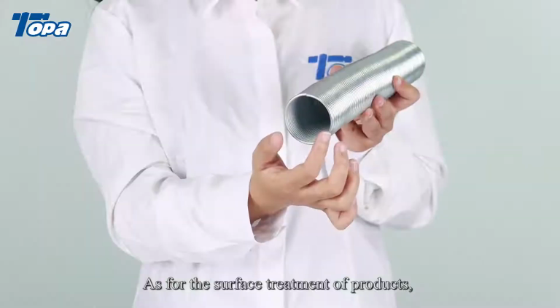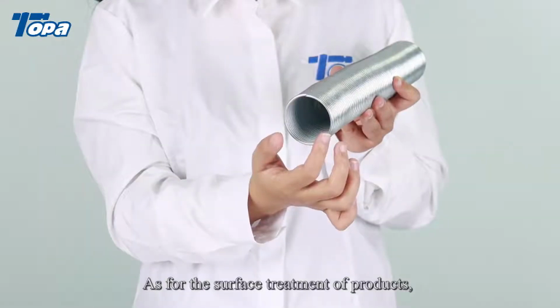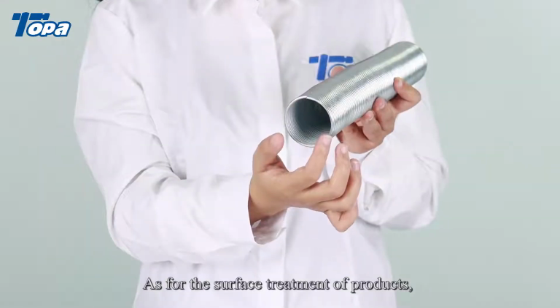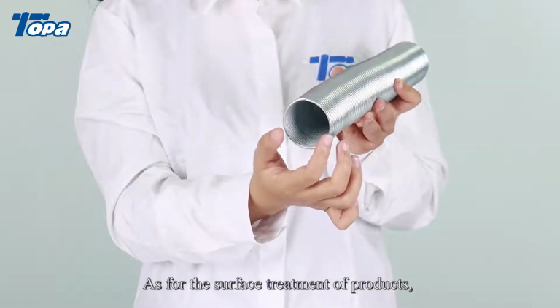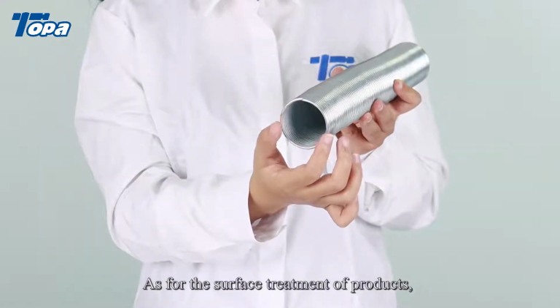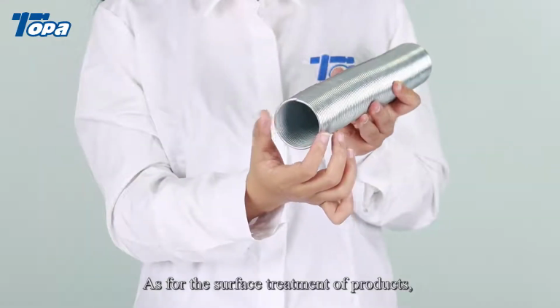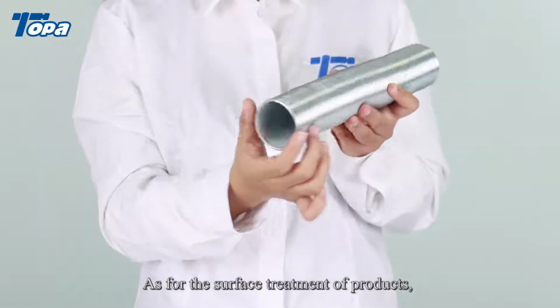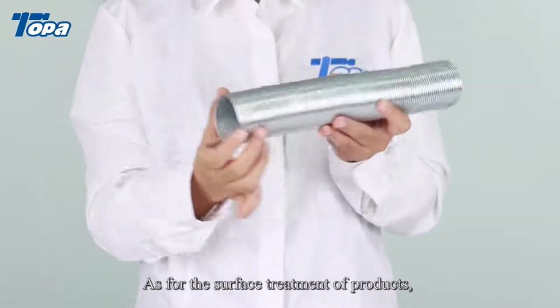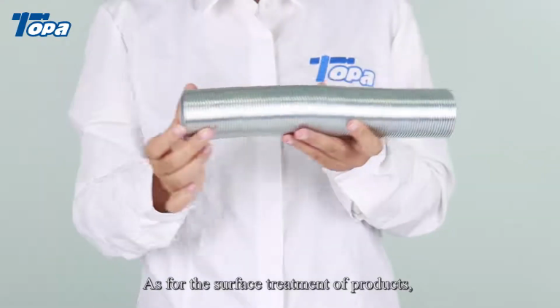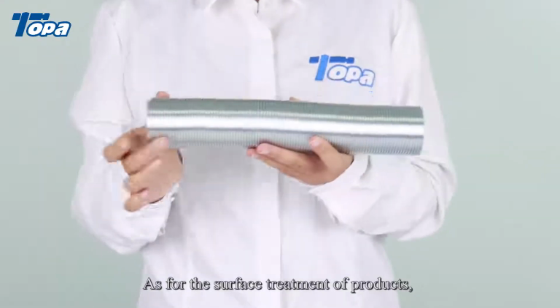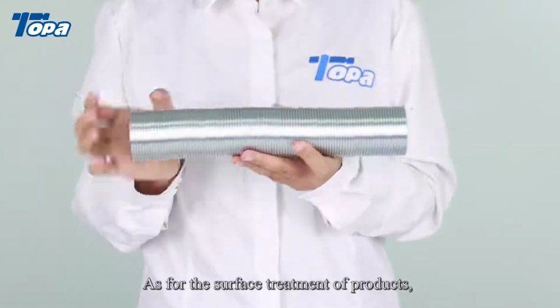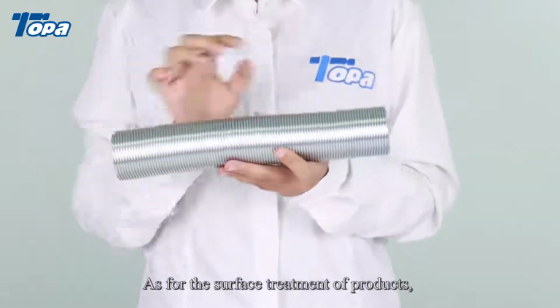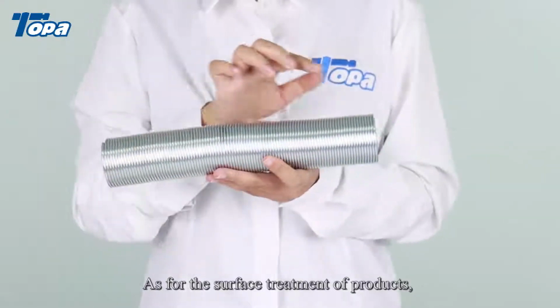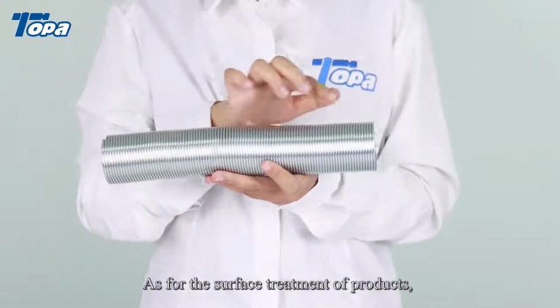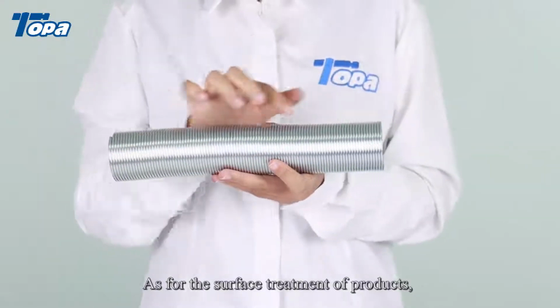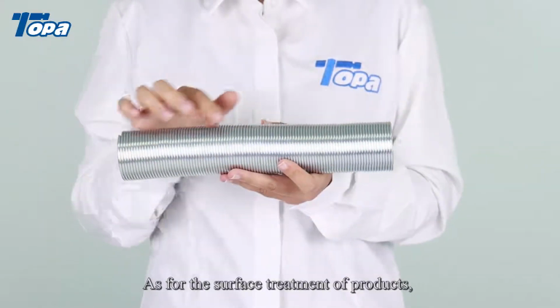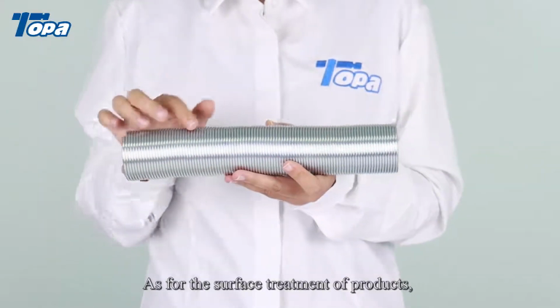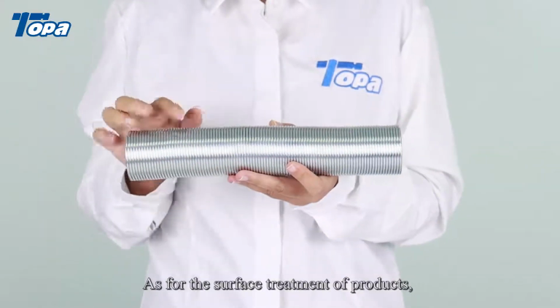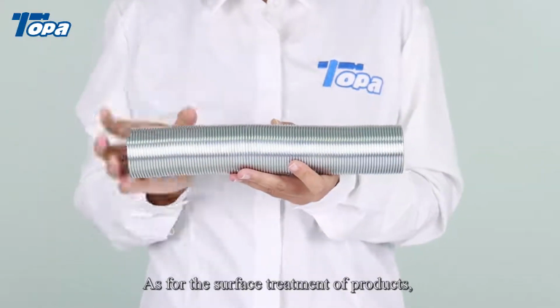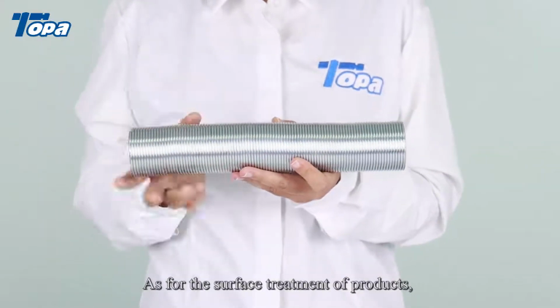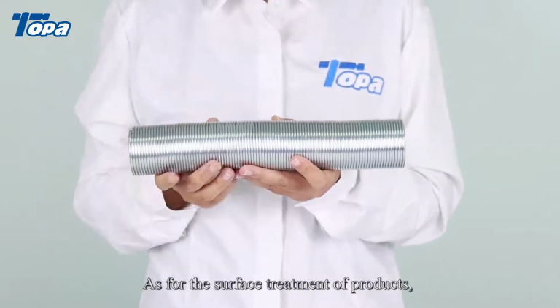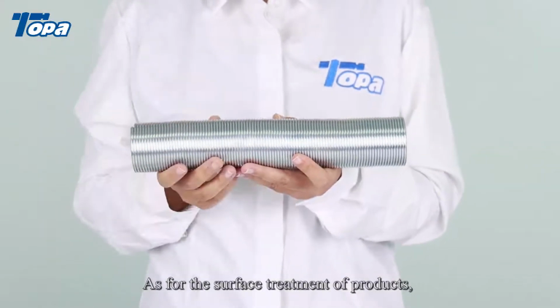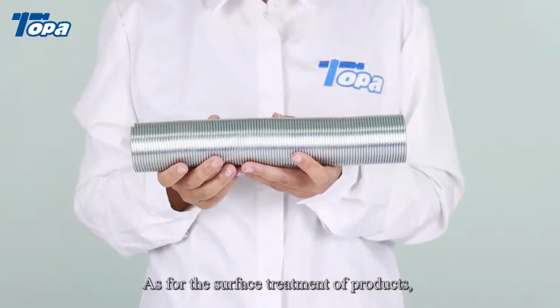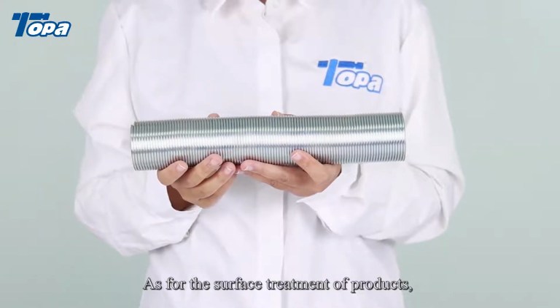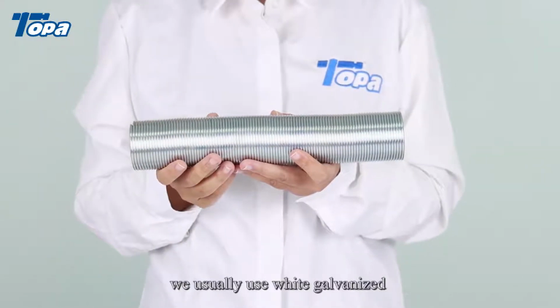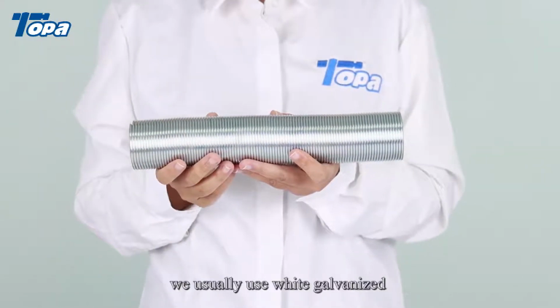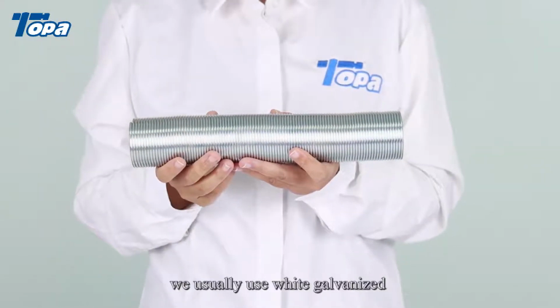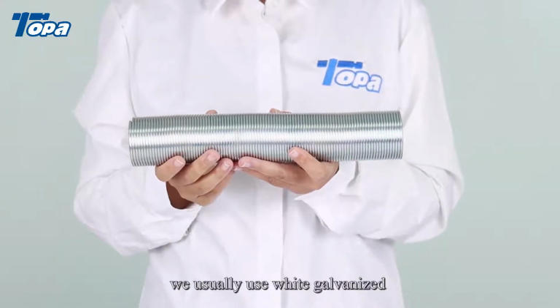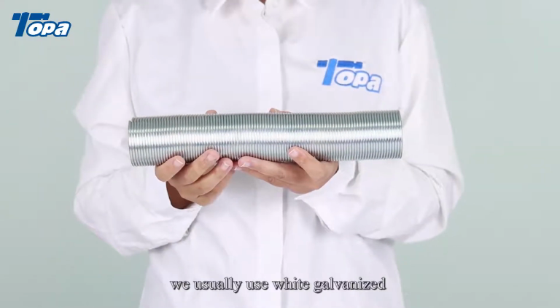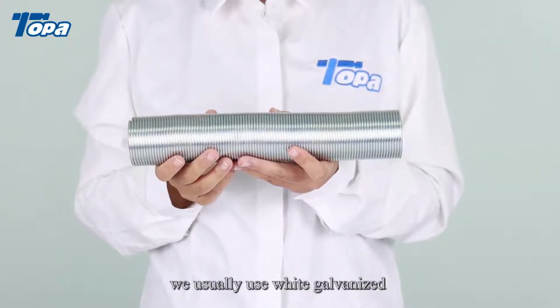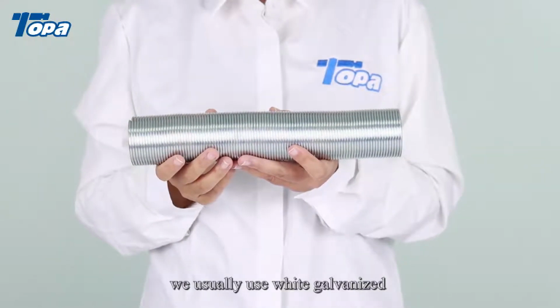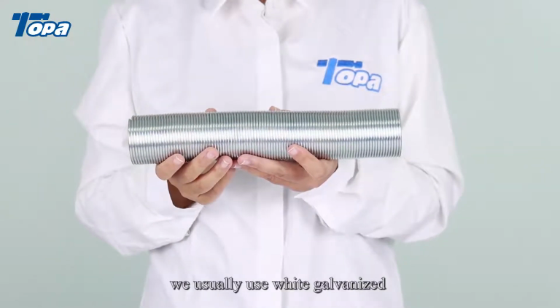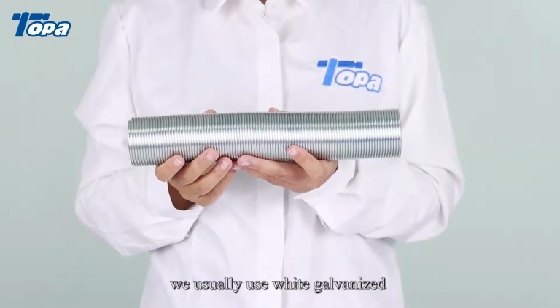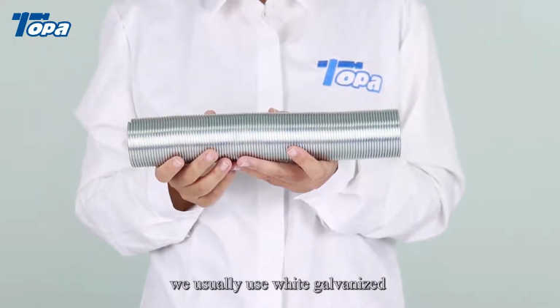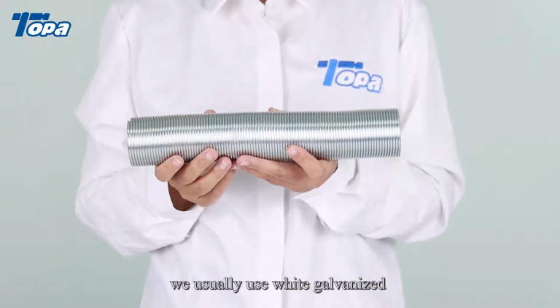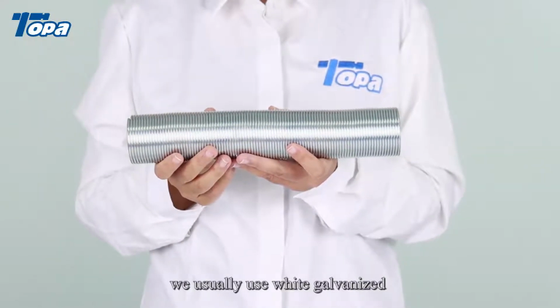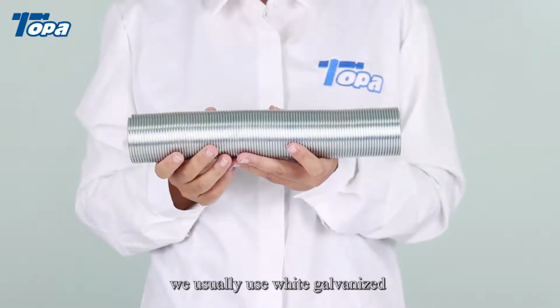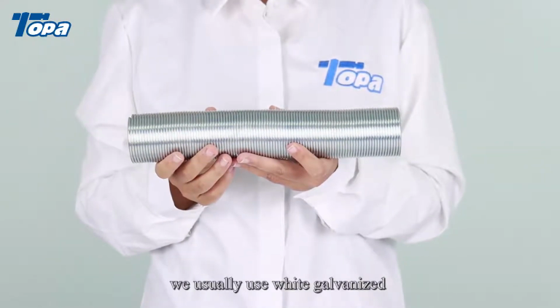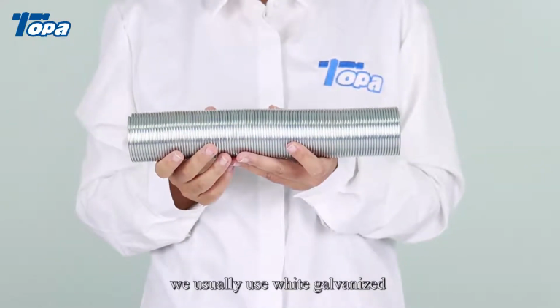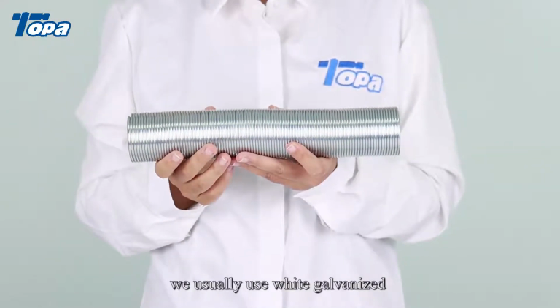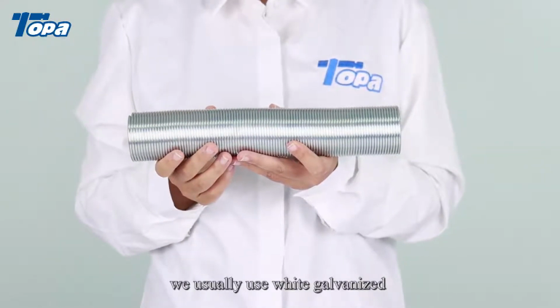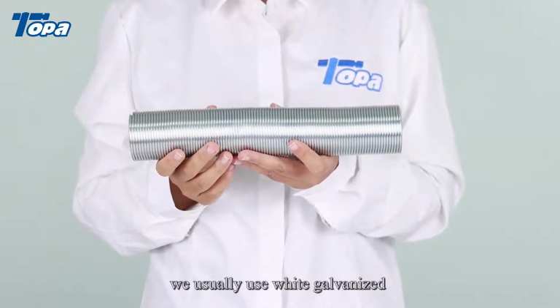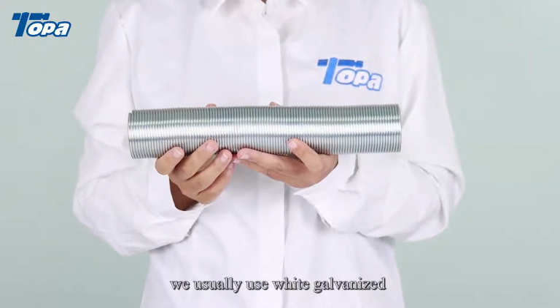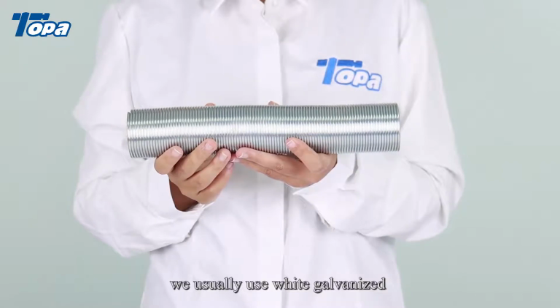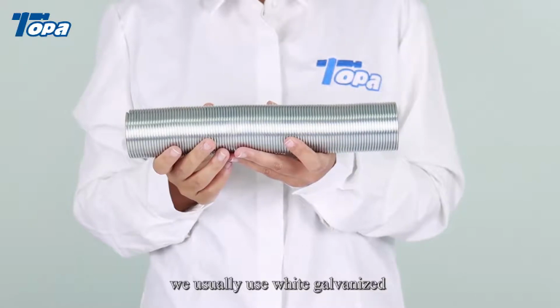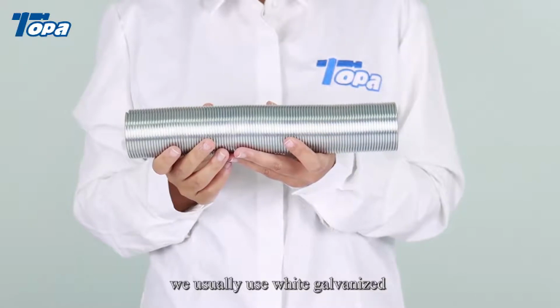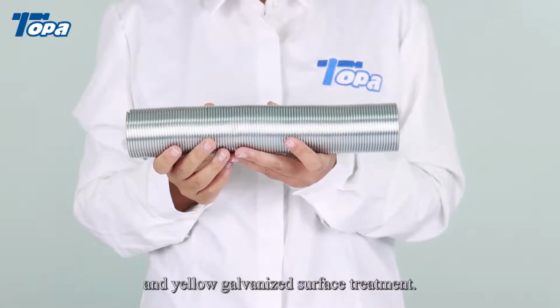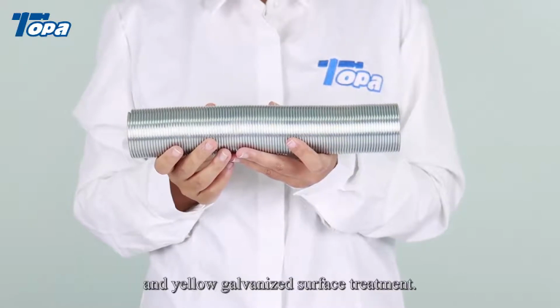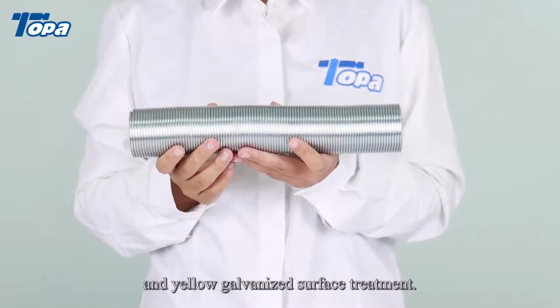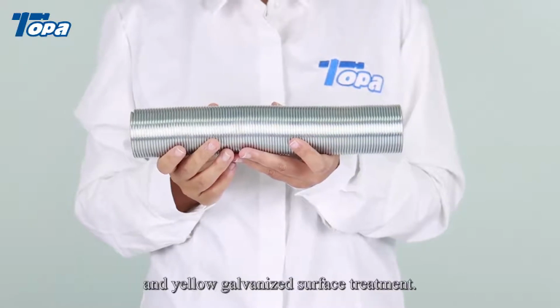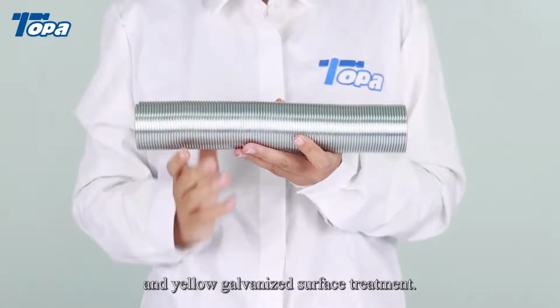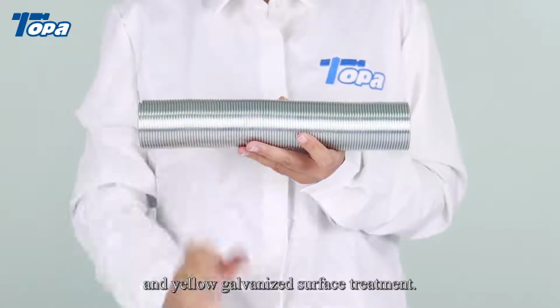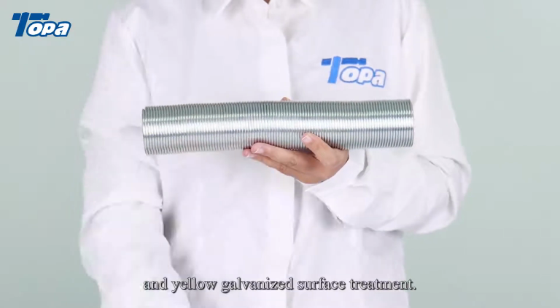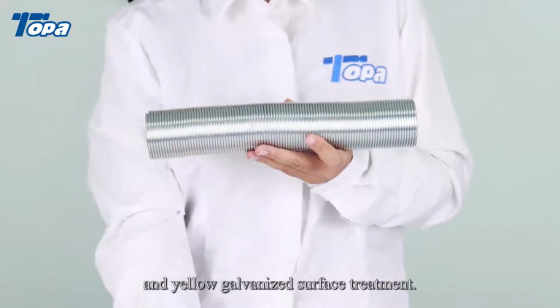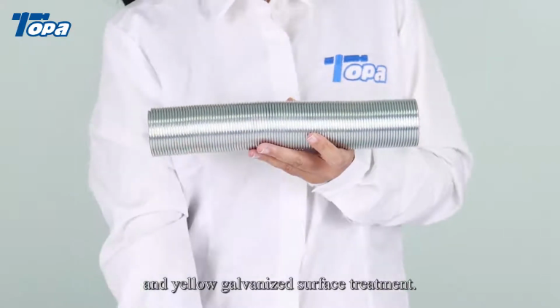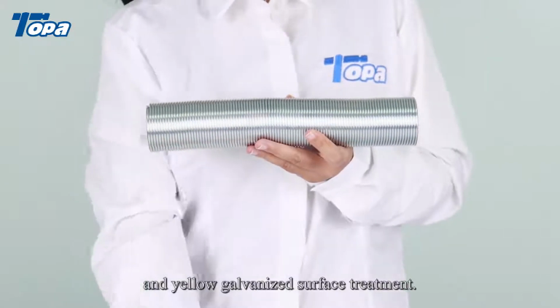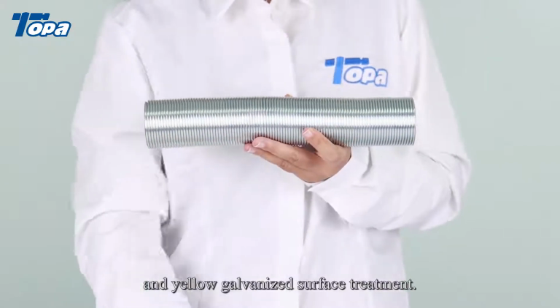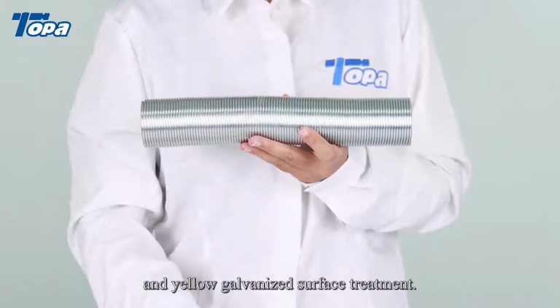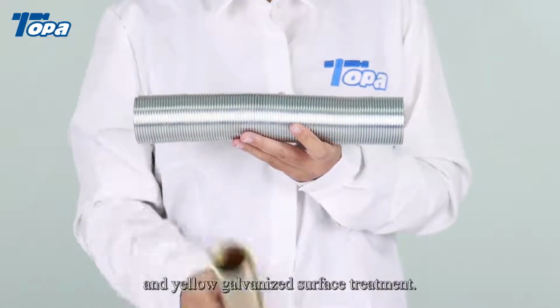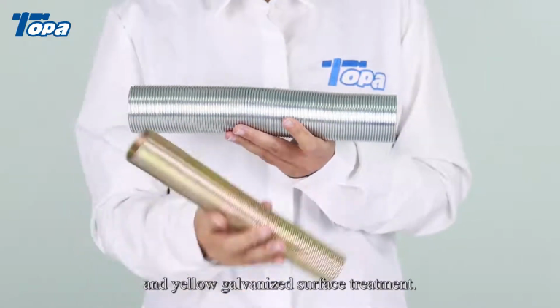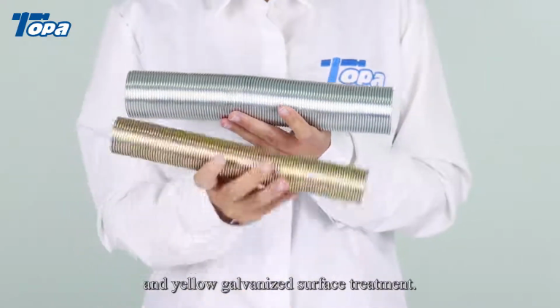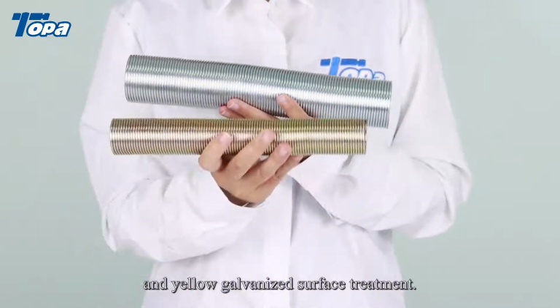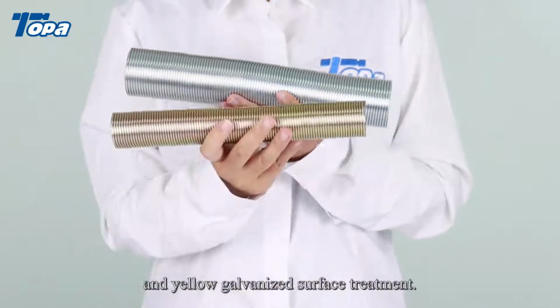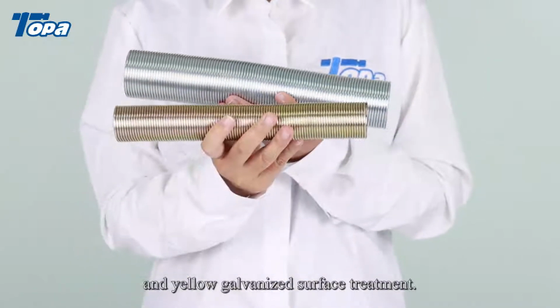As for the surface treatment of products, we usually use white galvanized and yellow galvanized surface treatment.